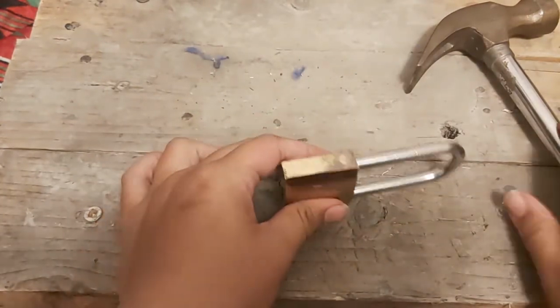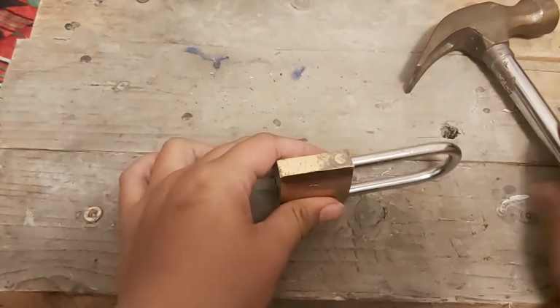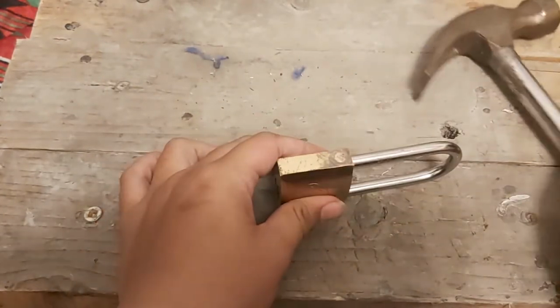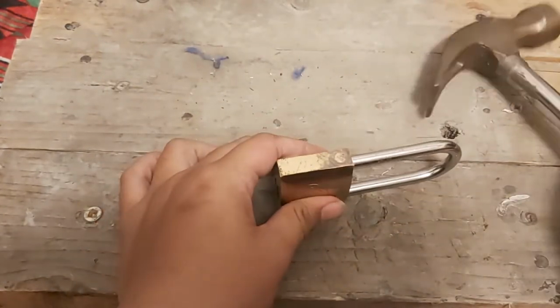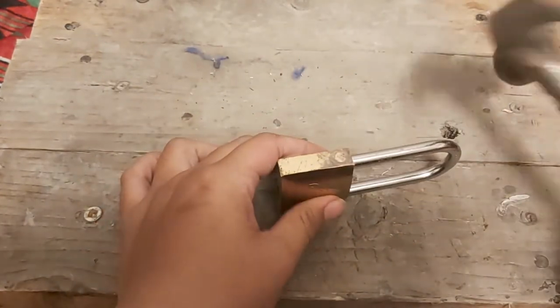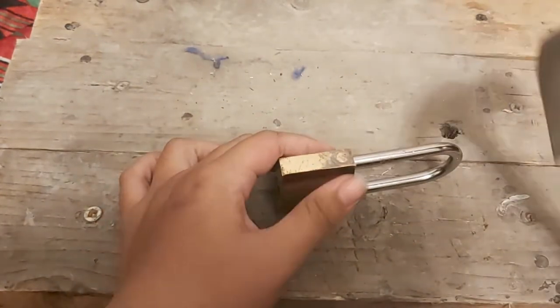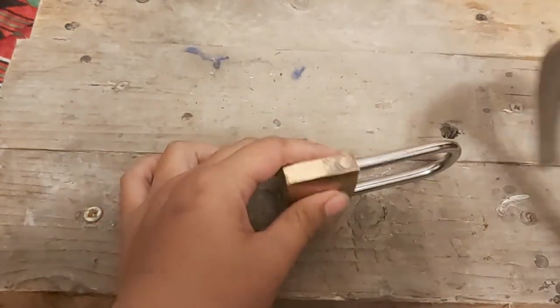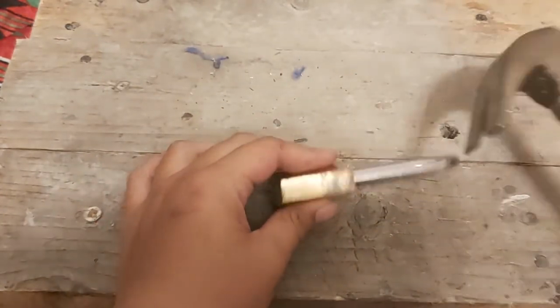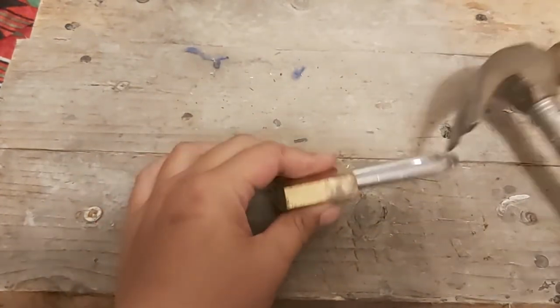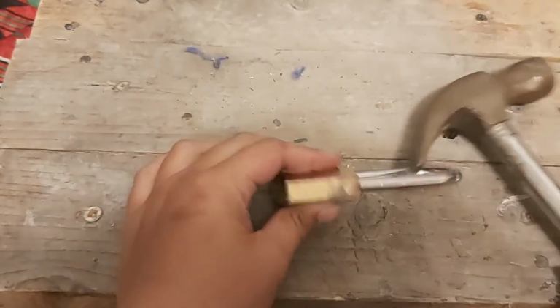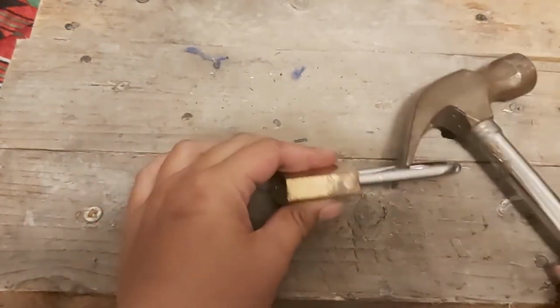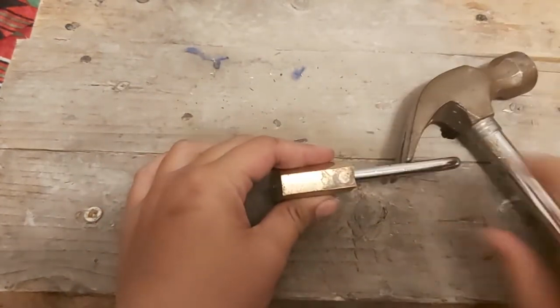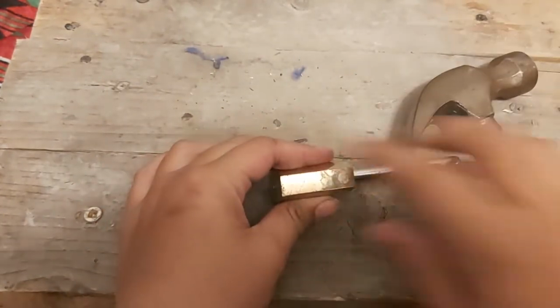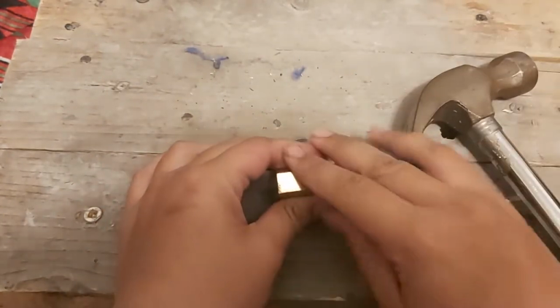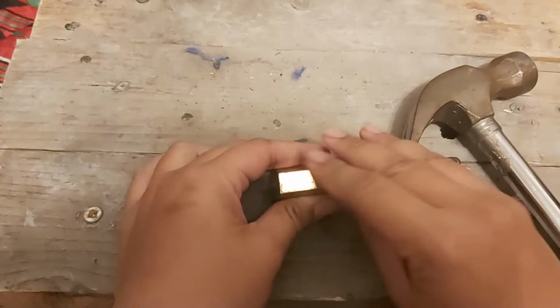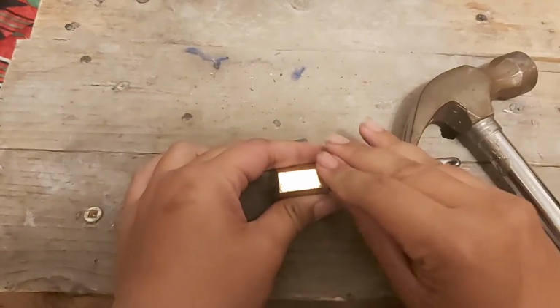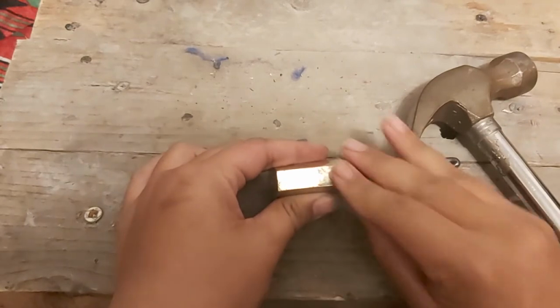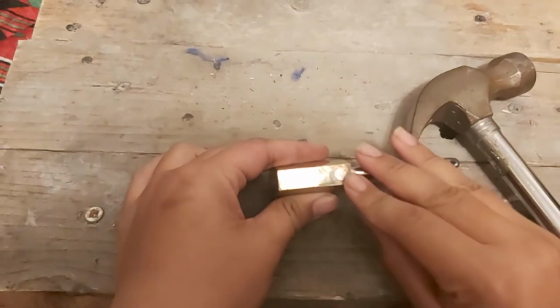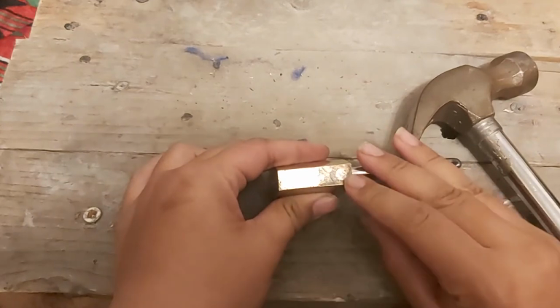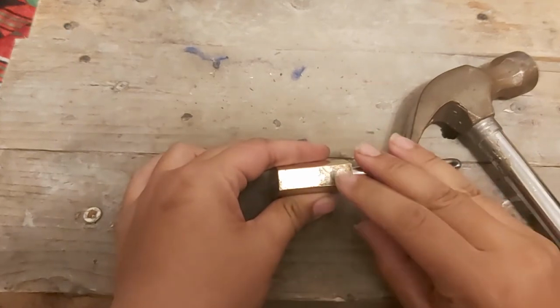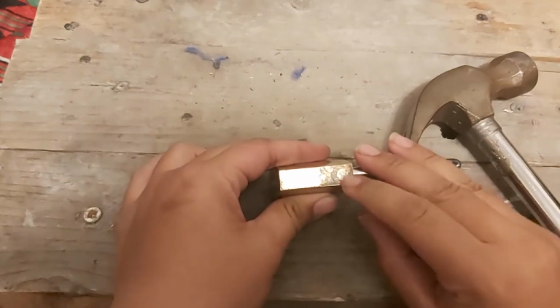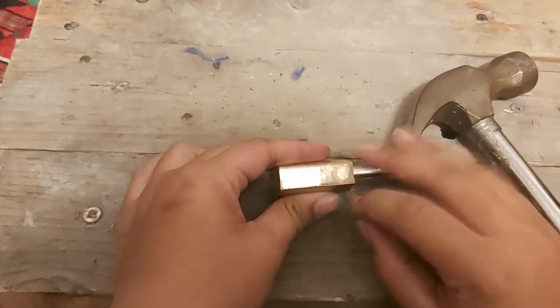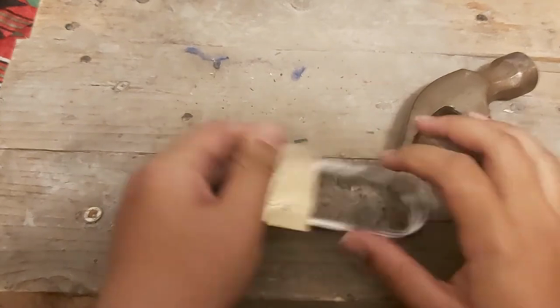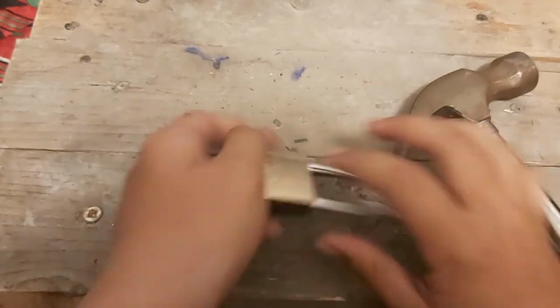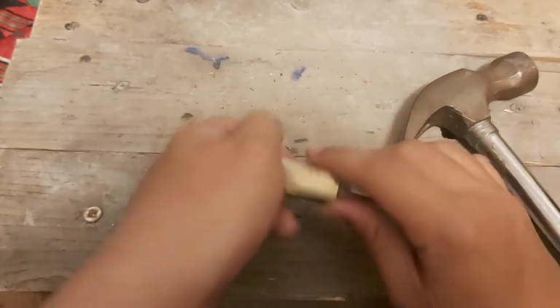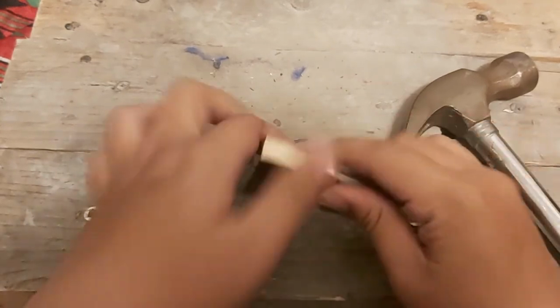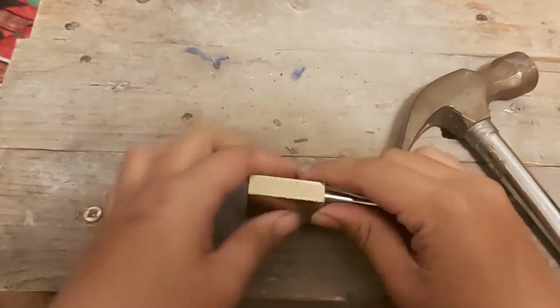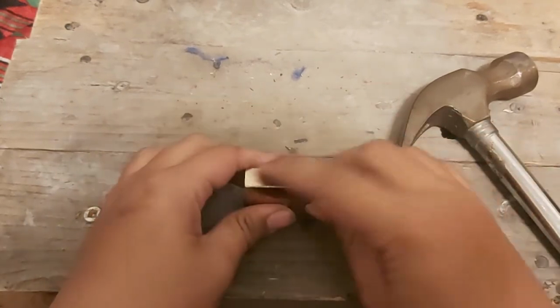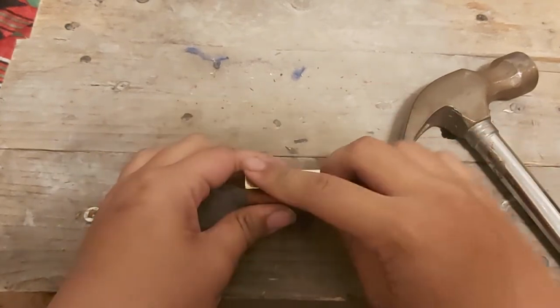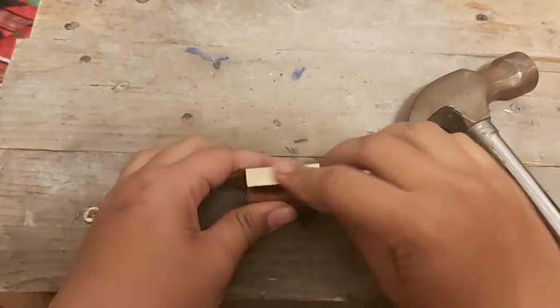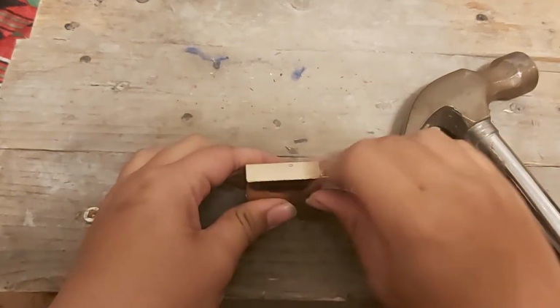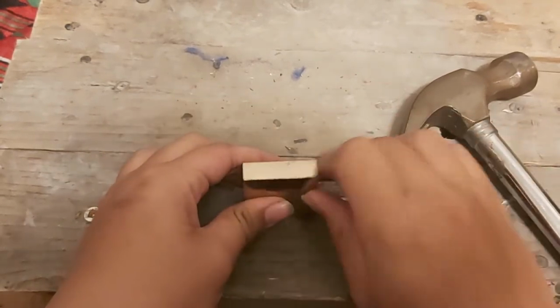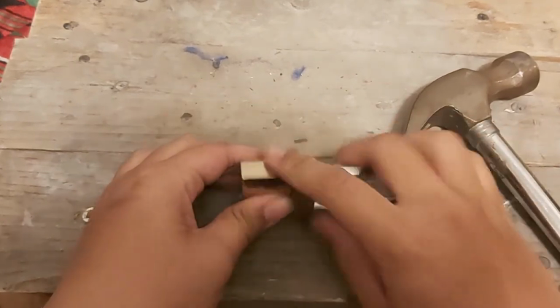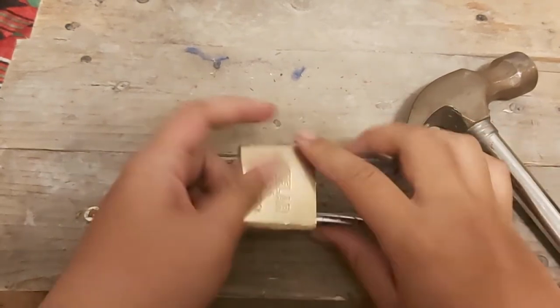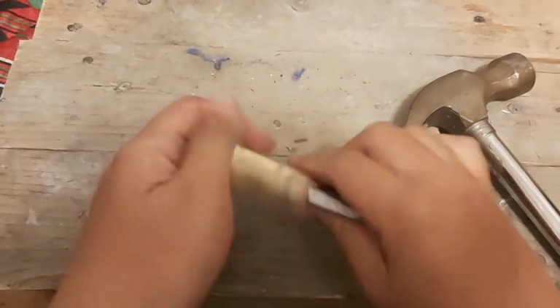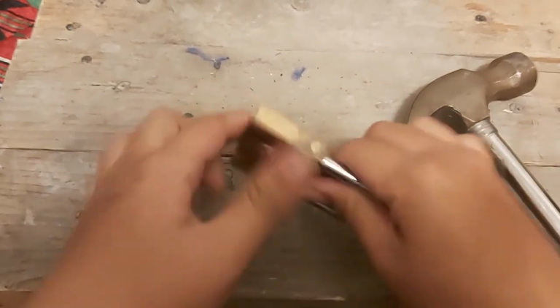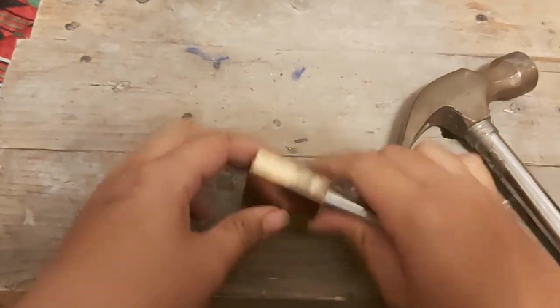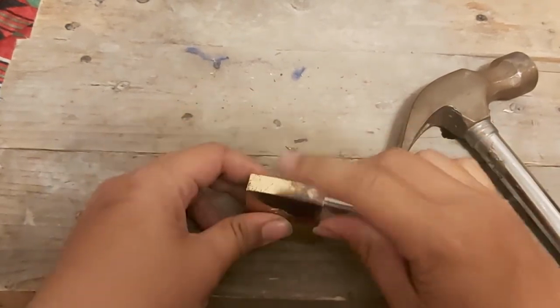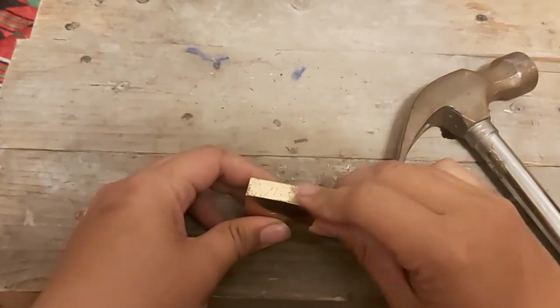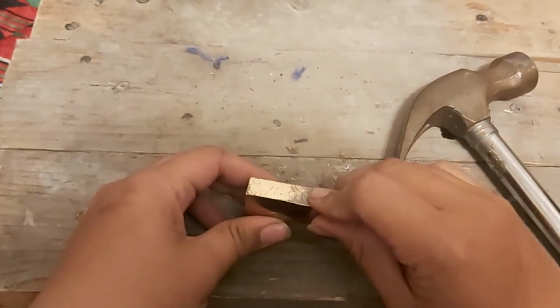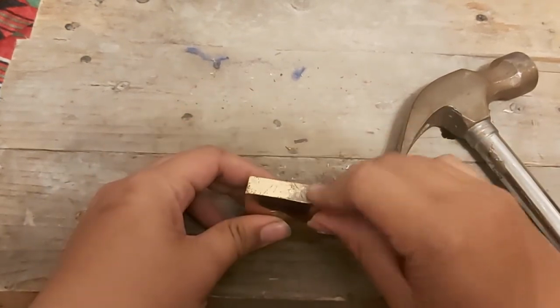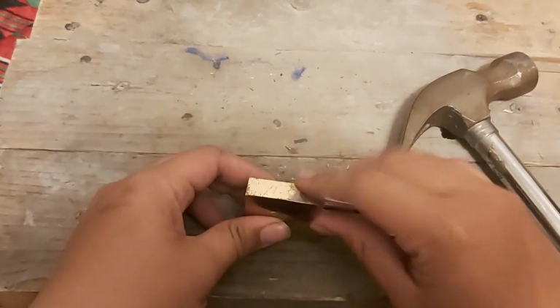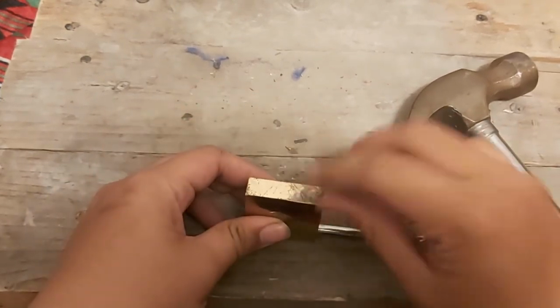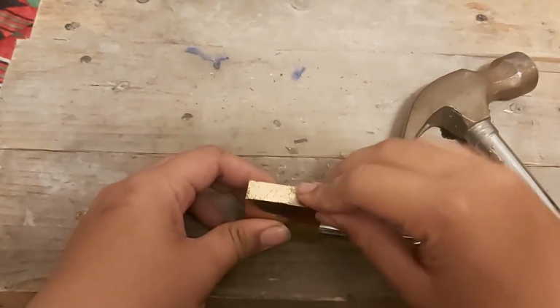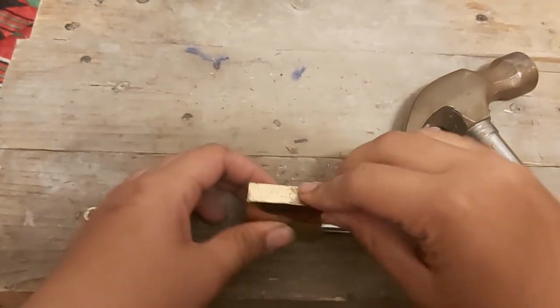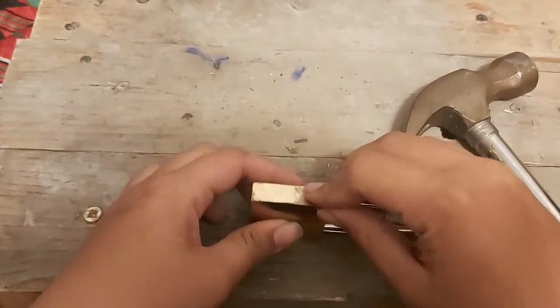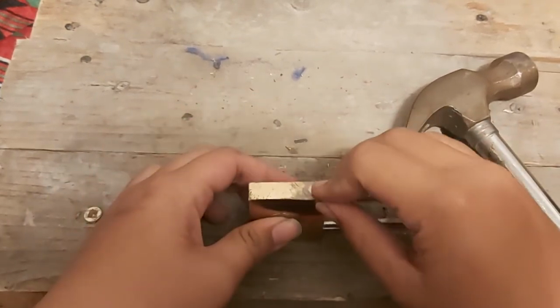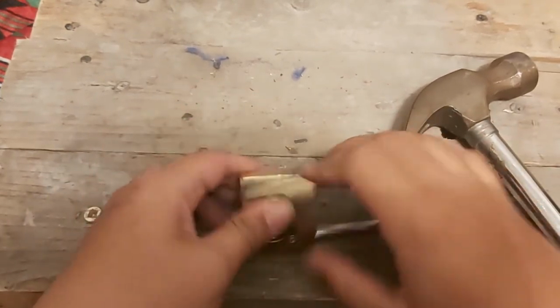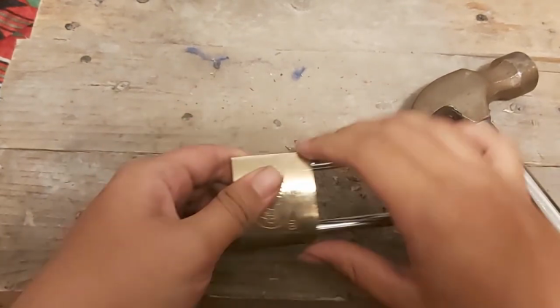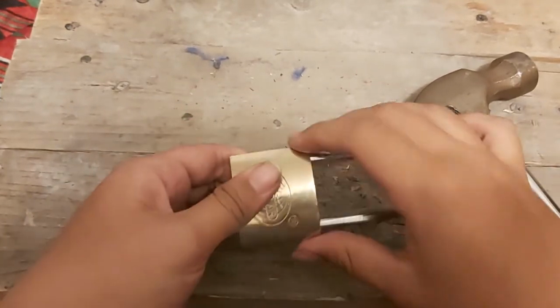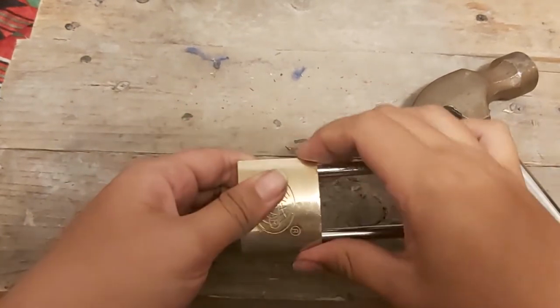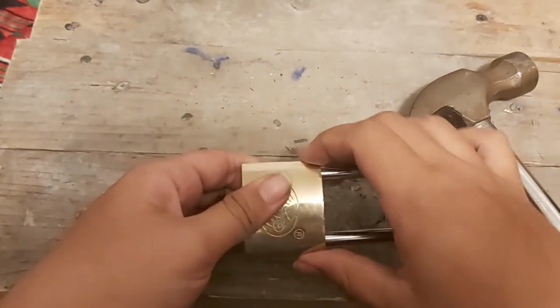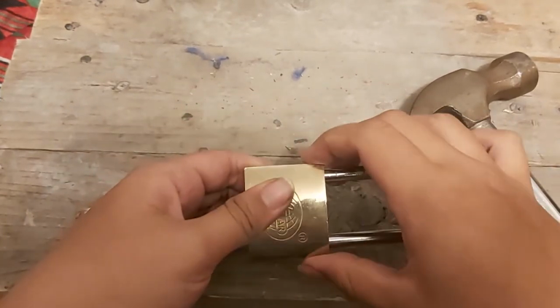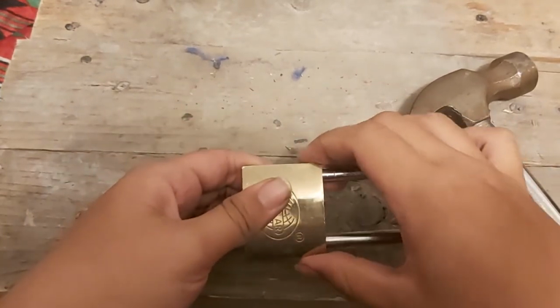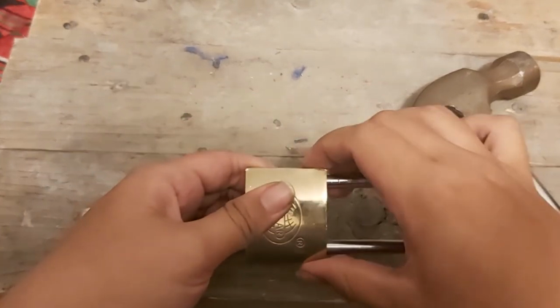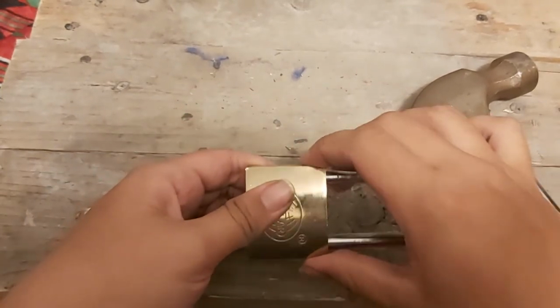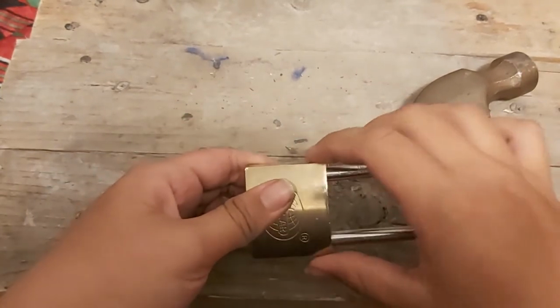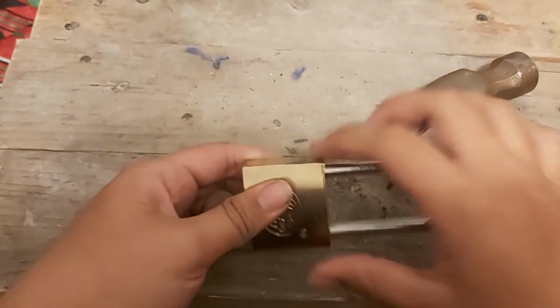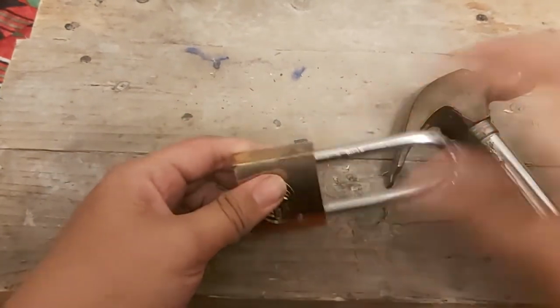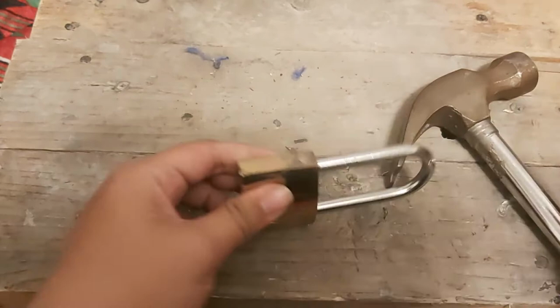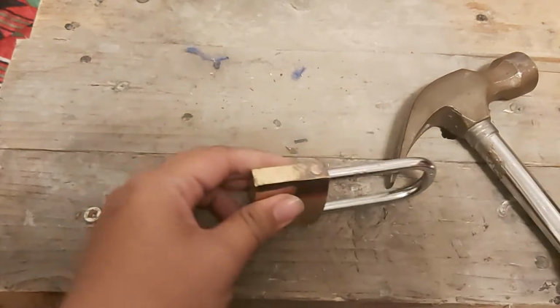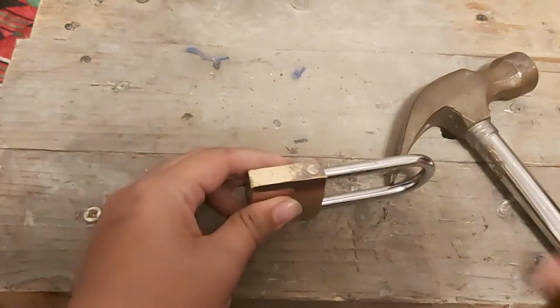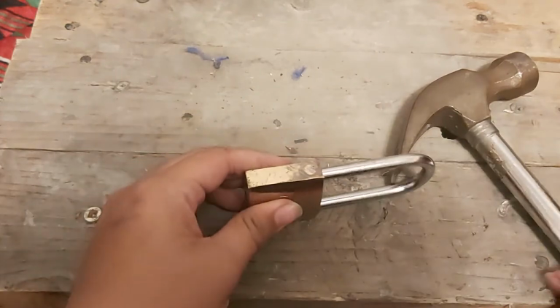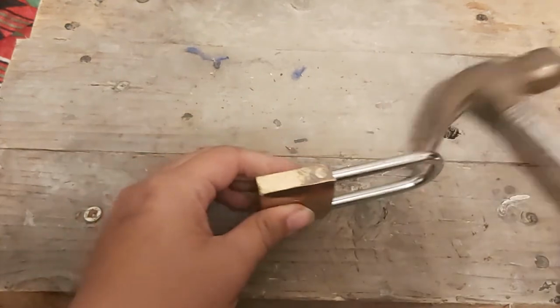What you want to hit is the circle part right here. You don't want to hit the plain side — you hit the circle. That's going to open the lock.